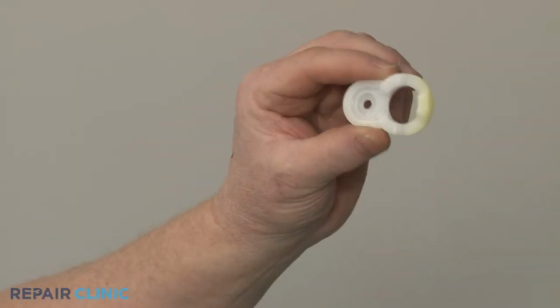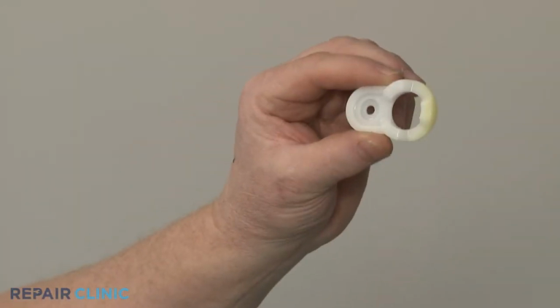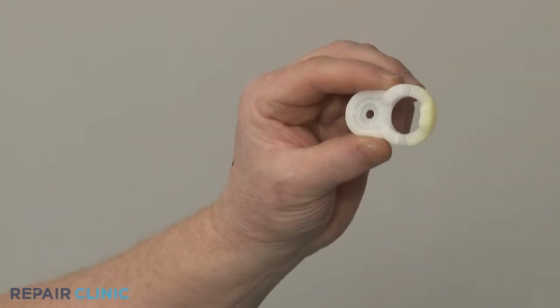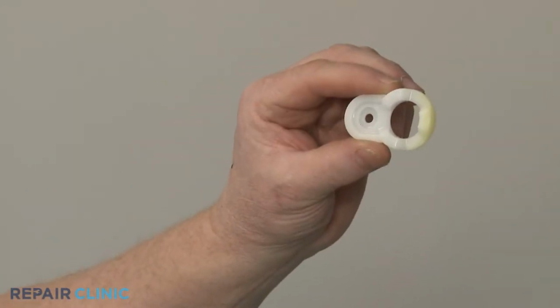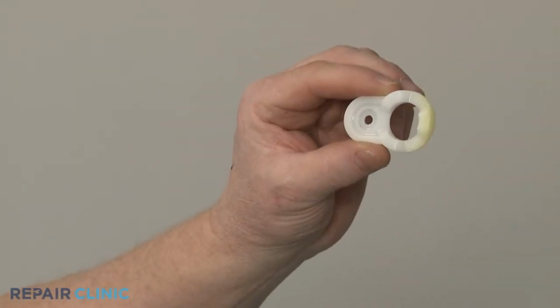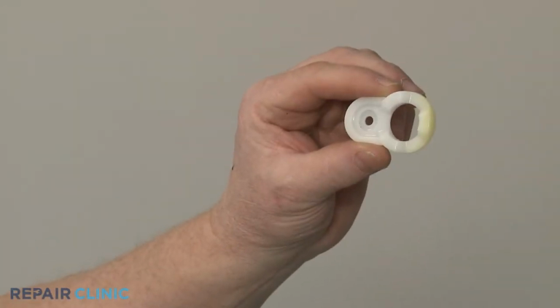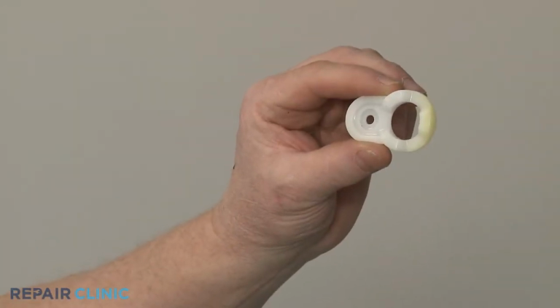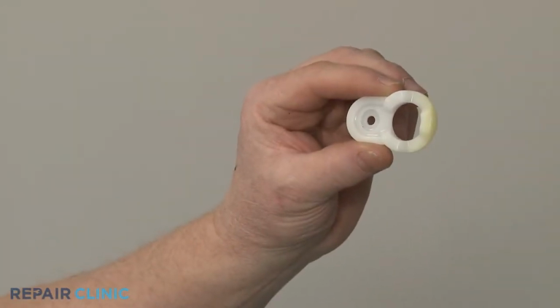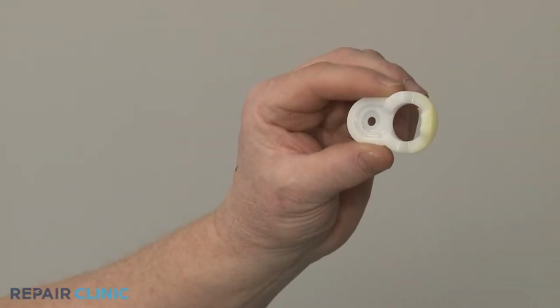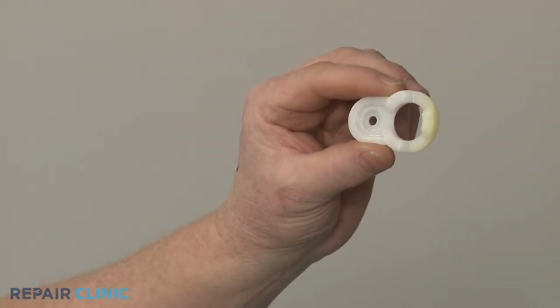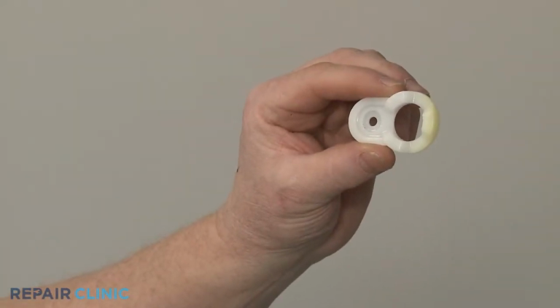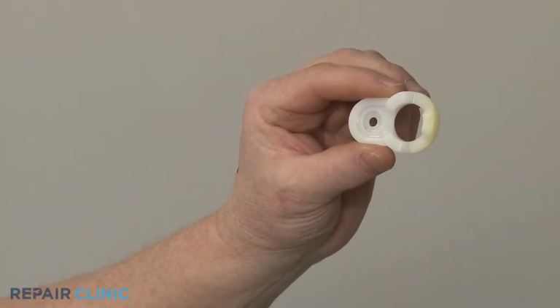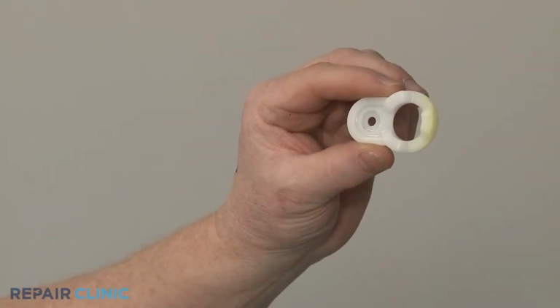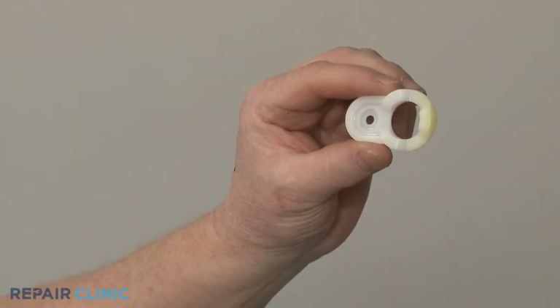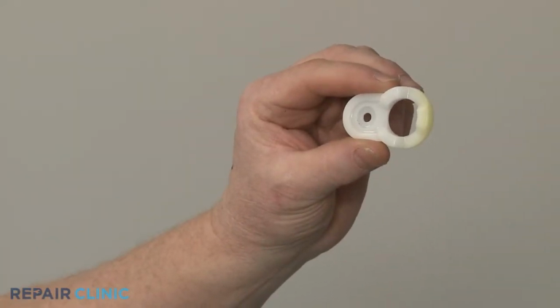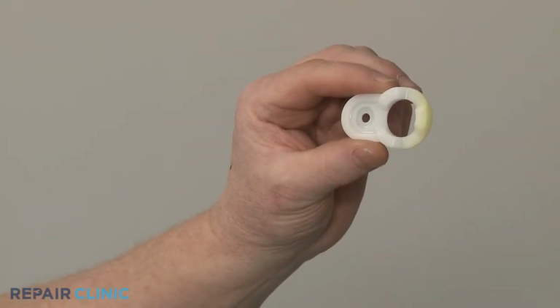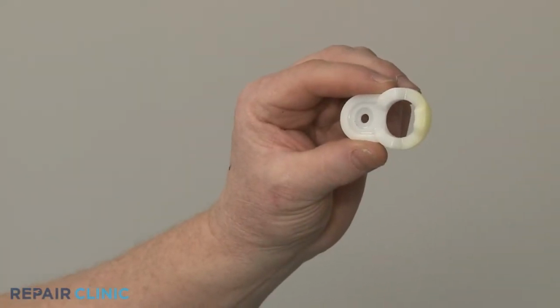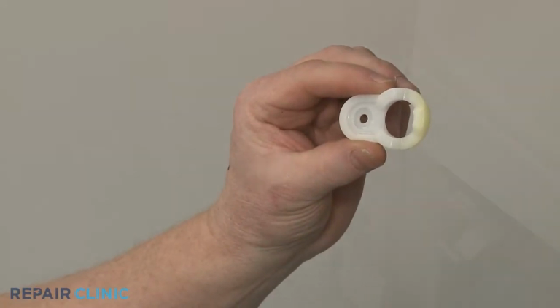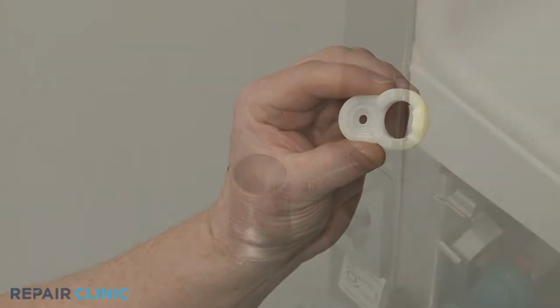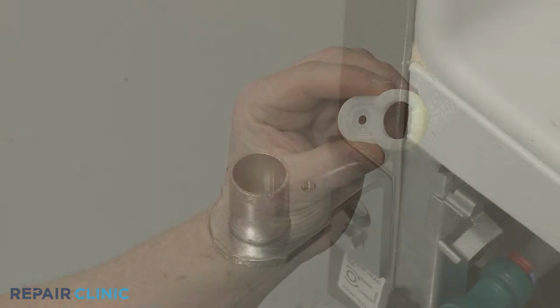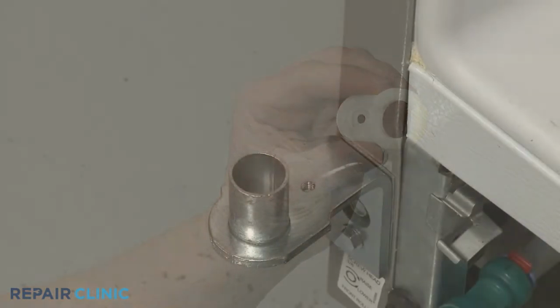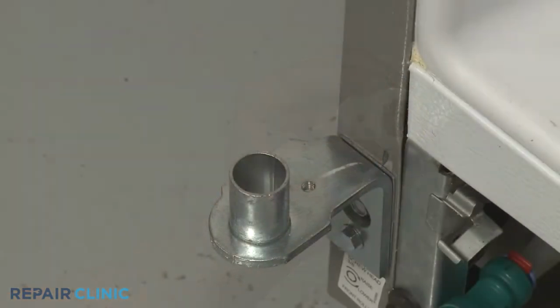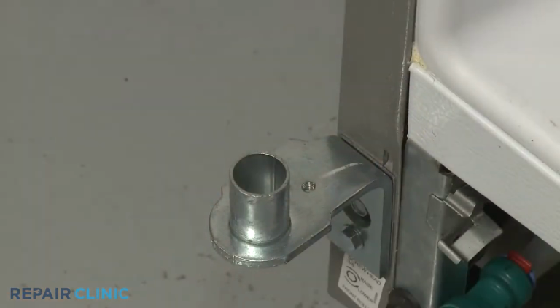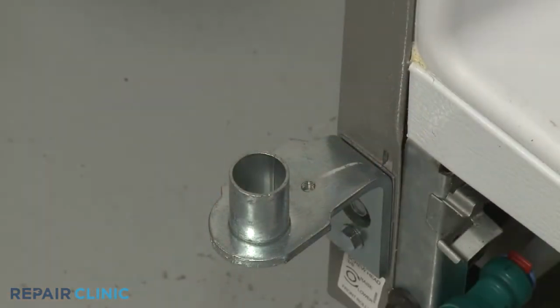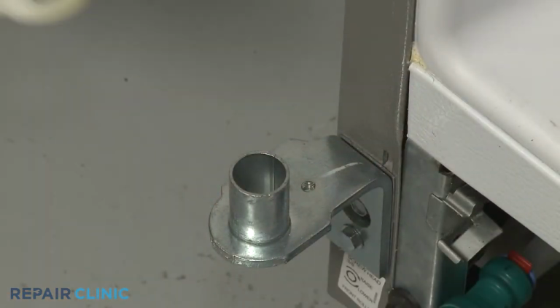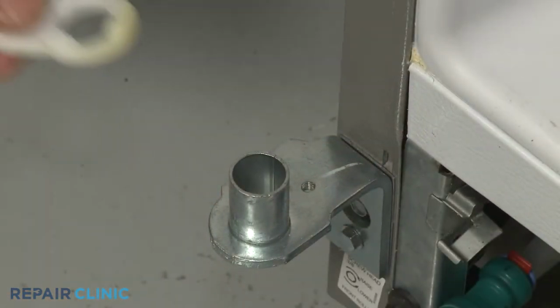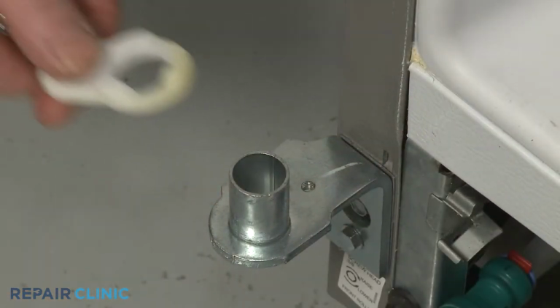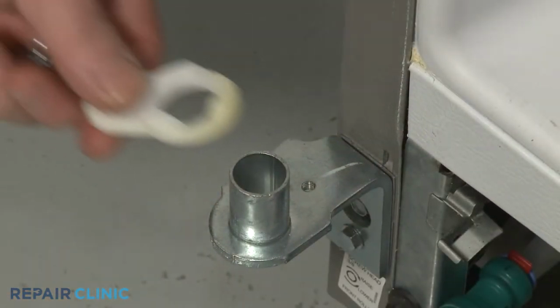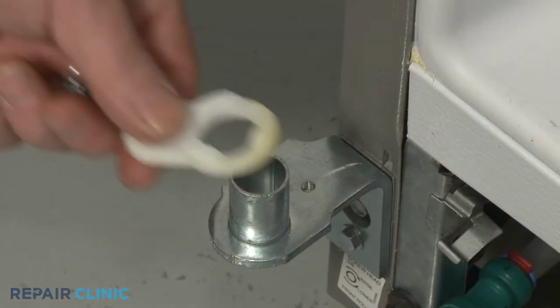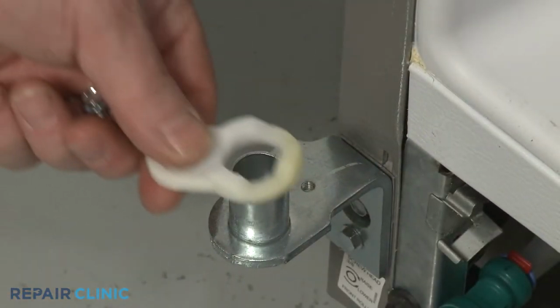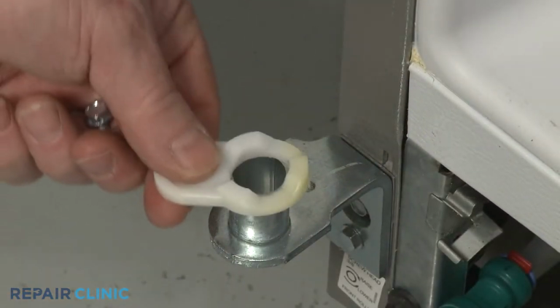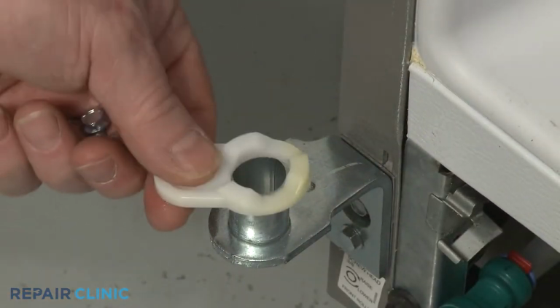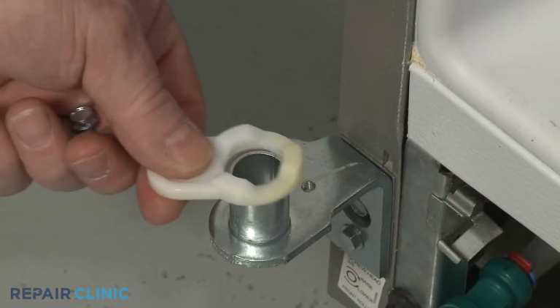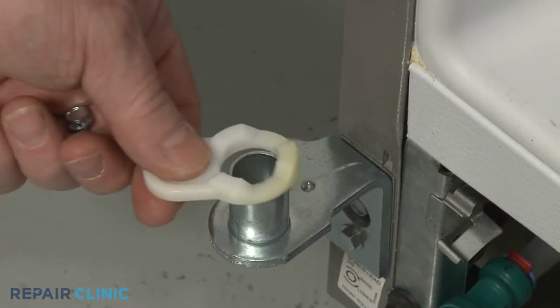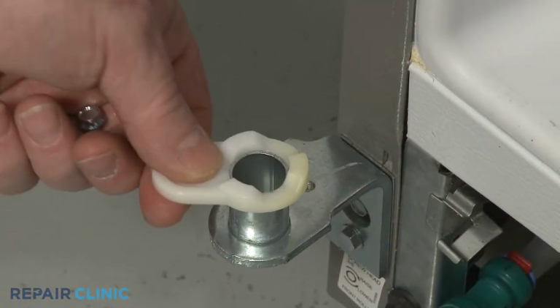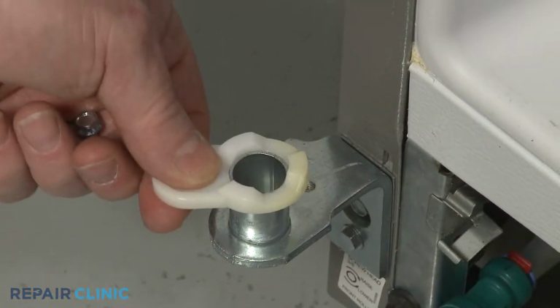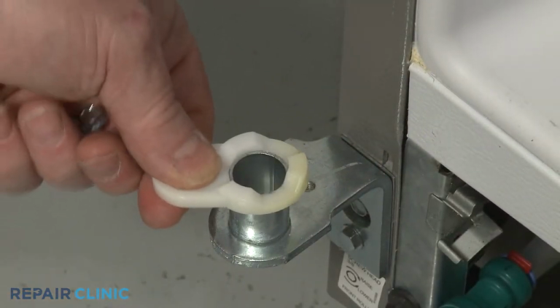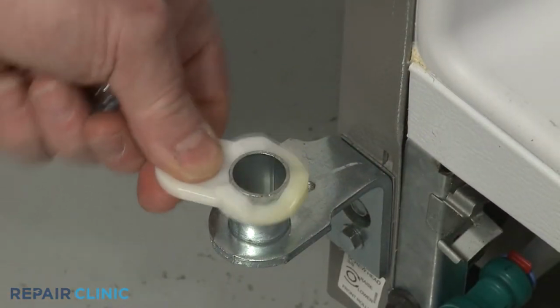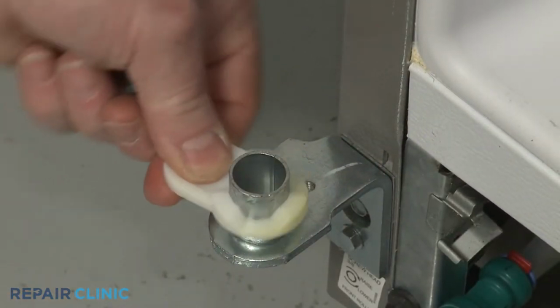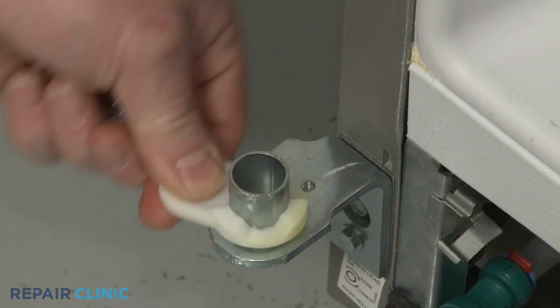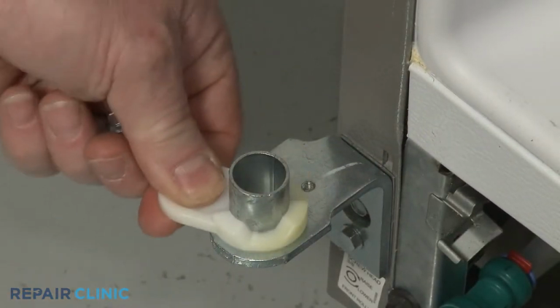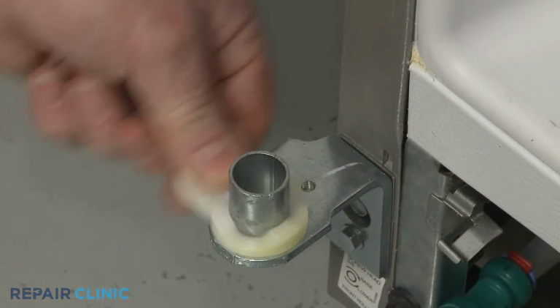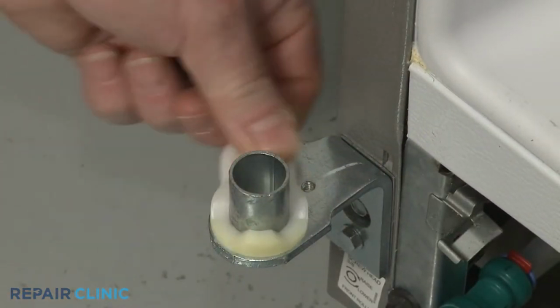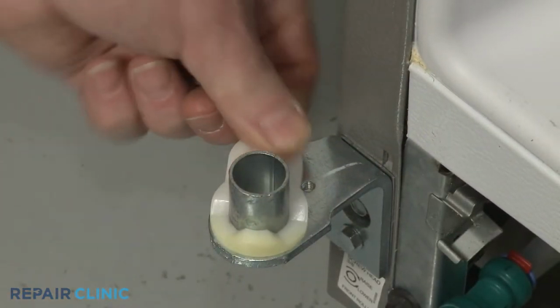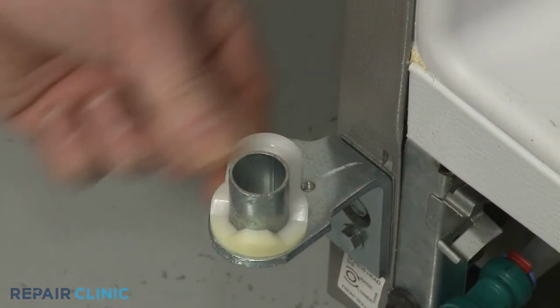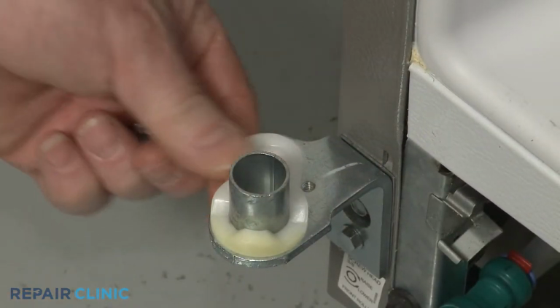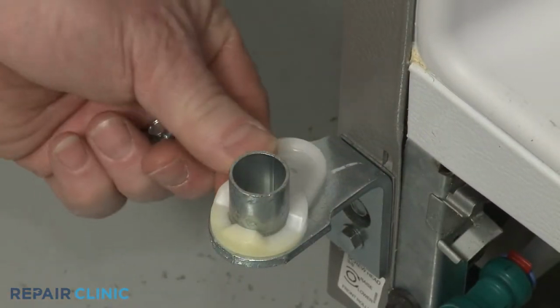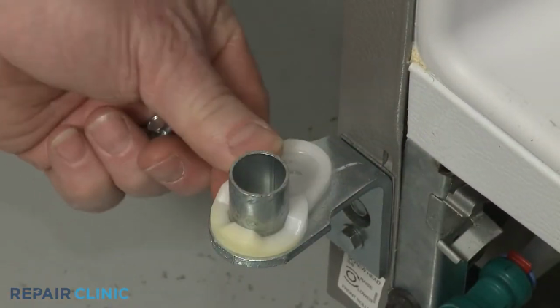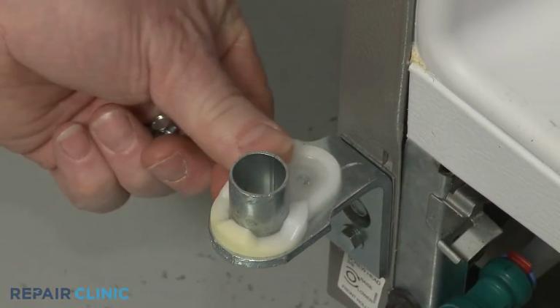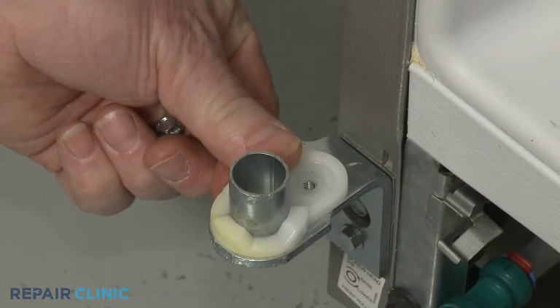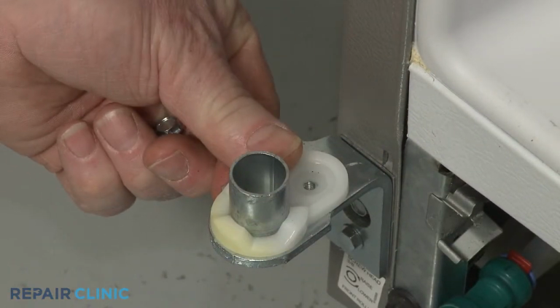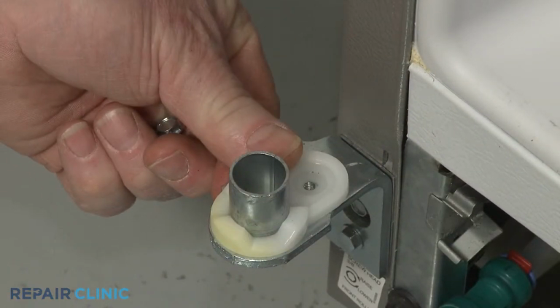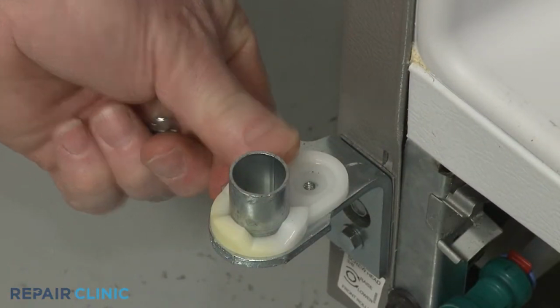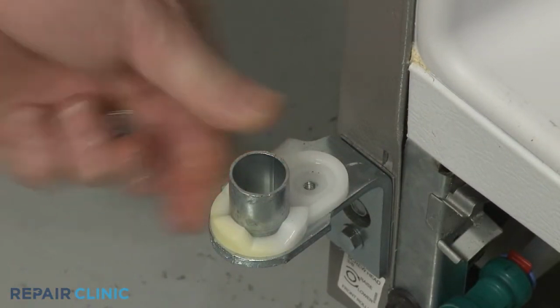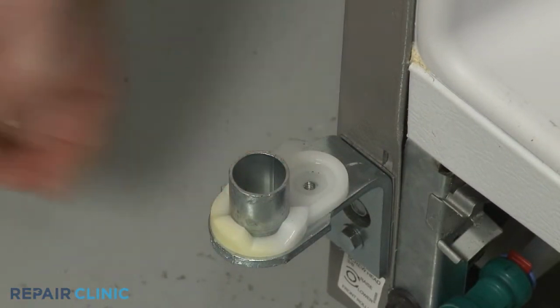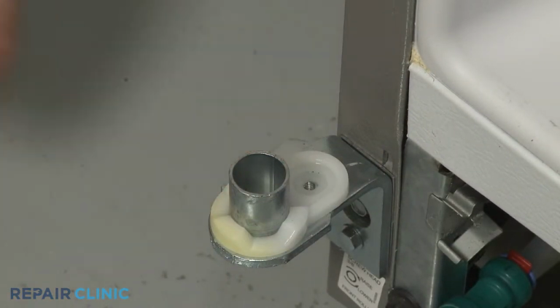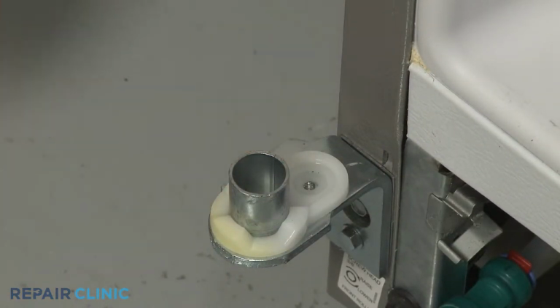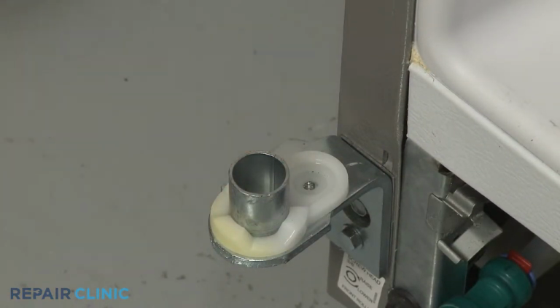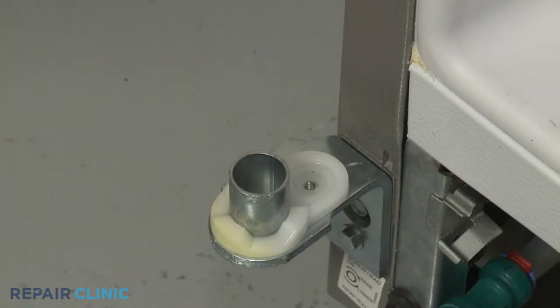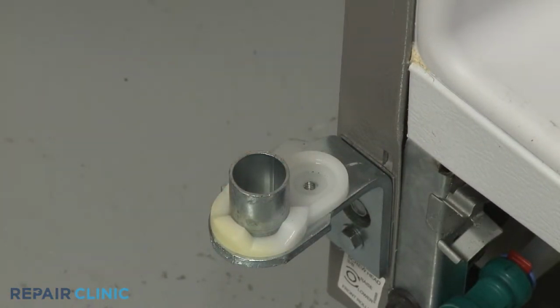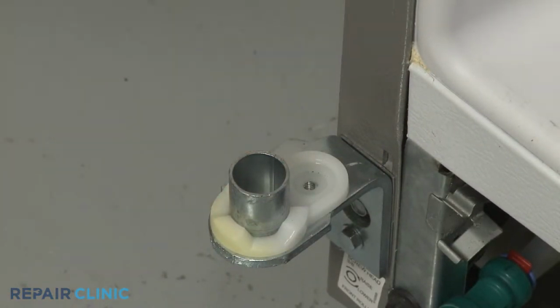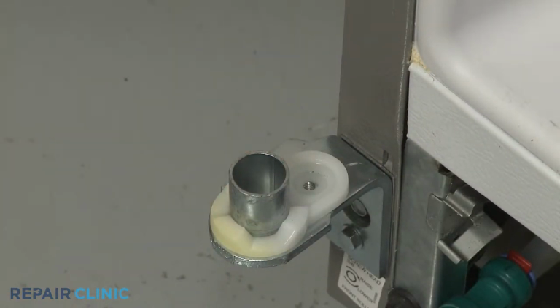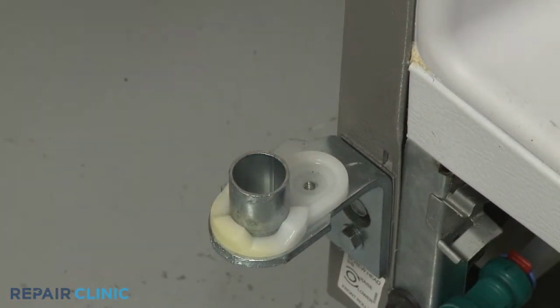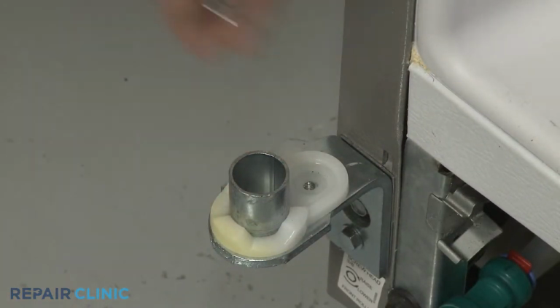Install the new closing cam by aligning it on the hinge, then thread the screw to secure.